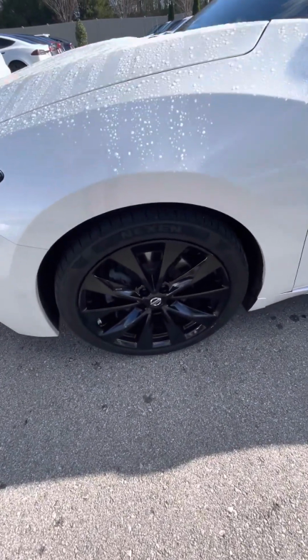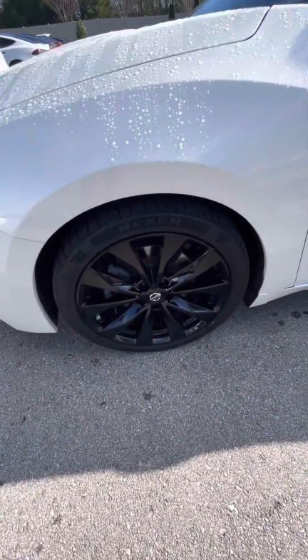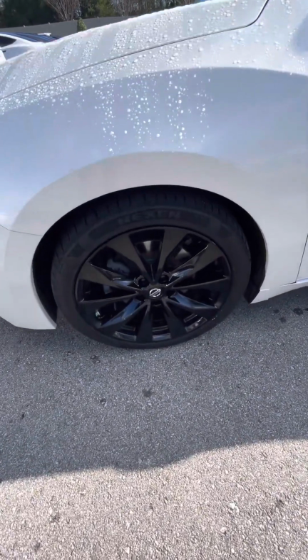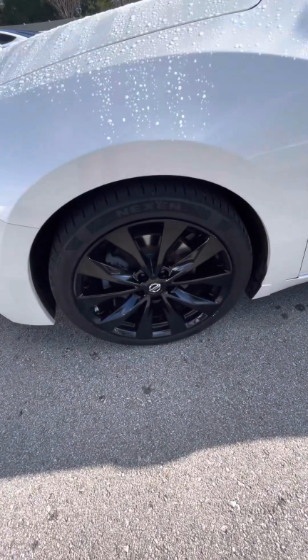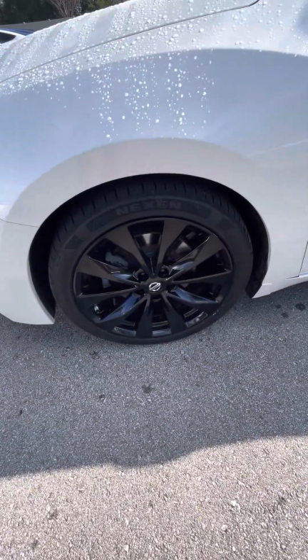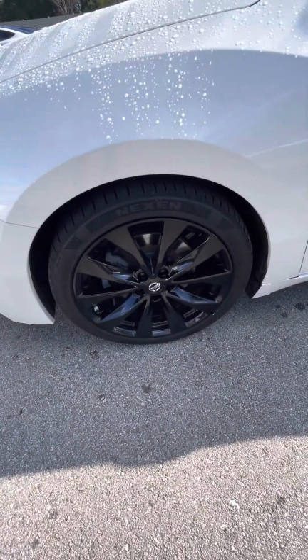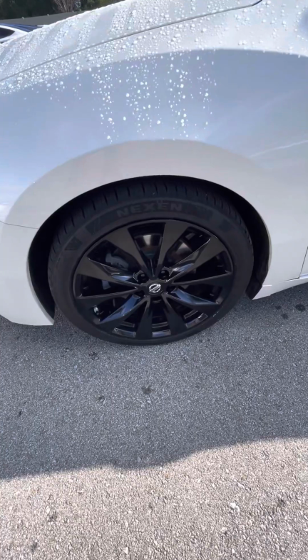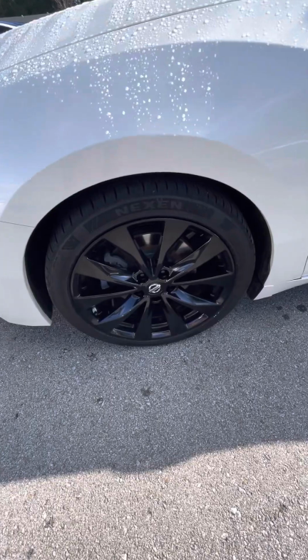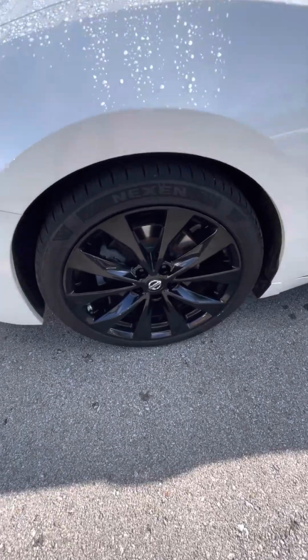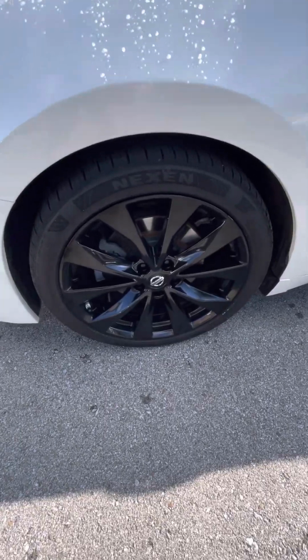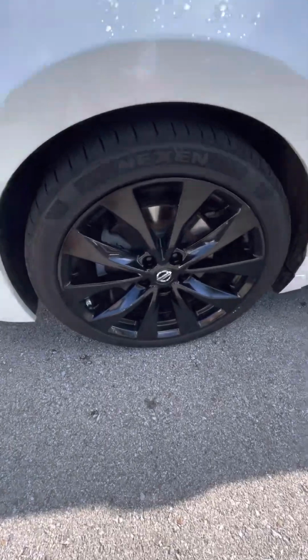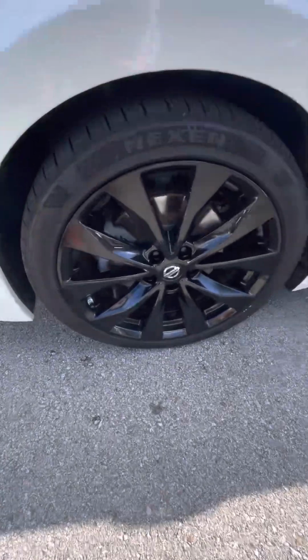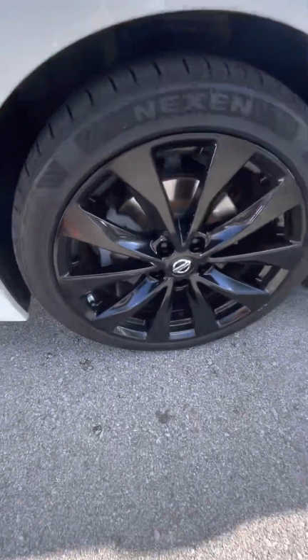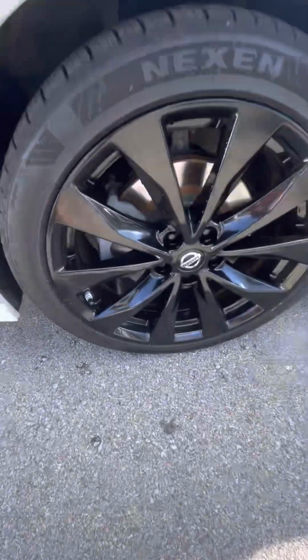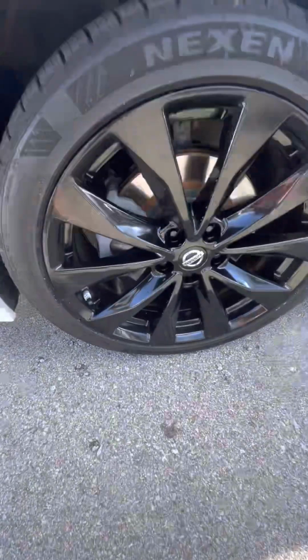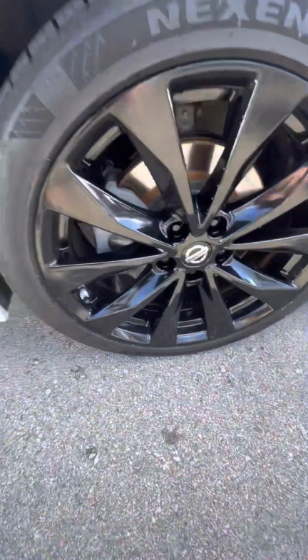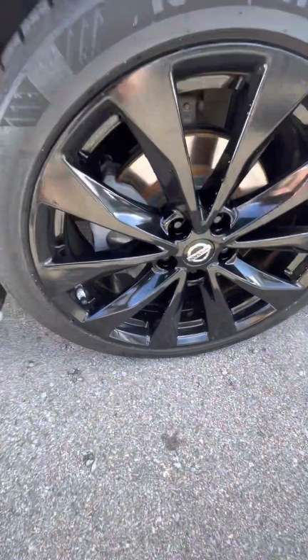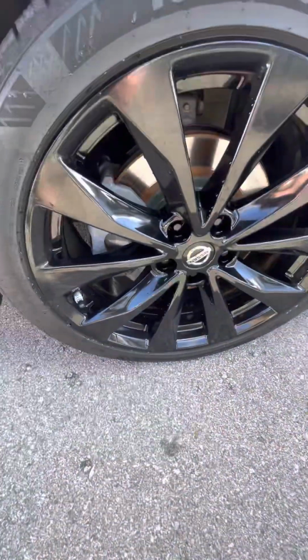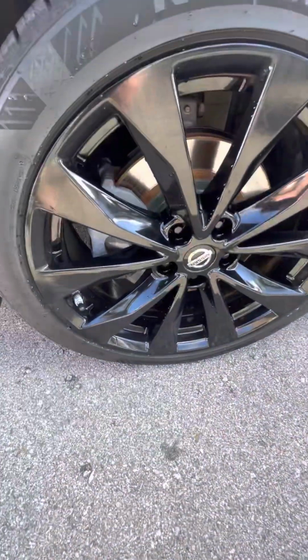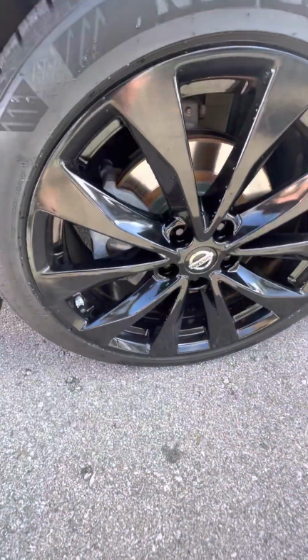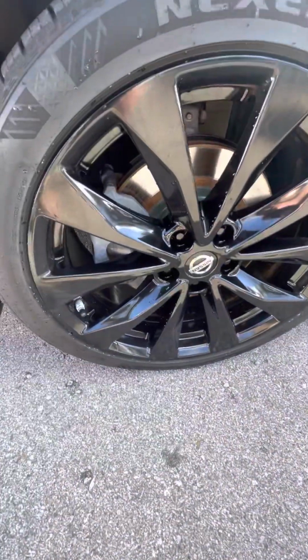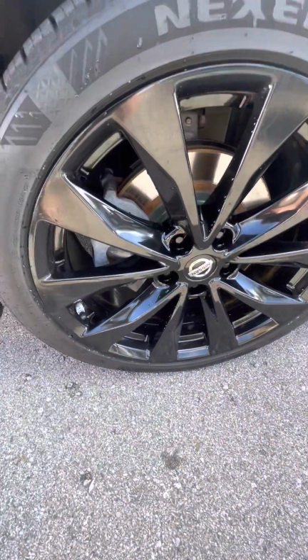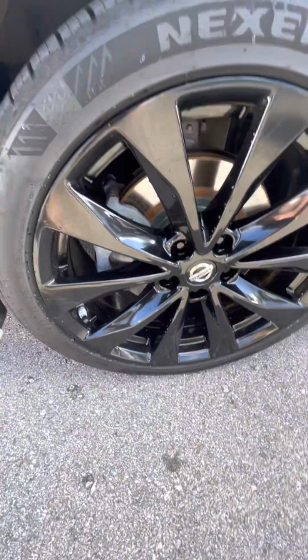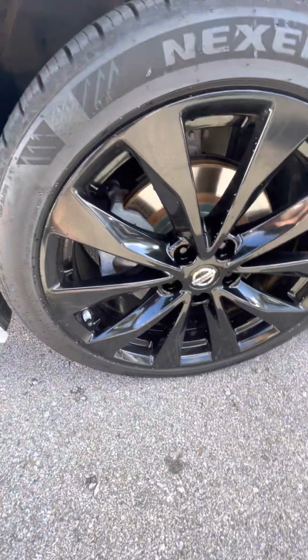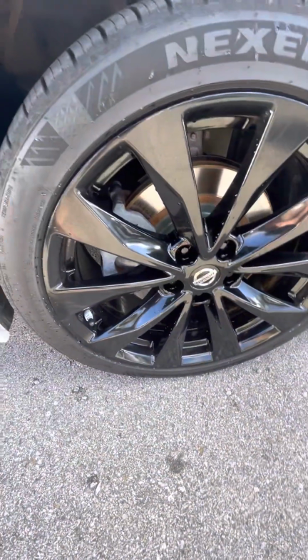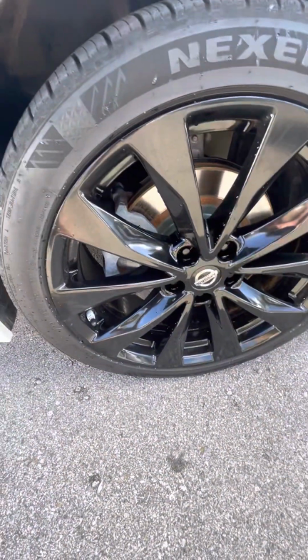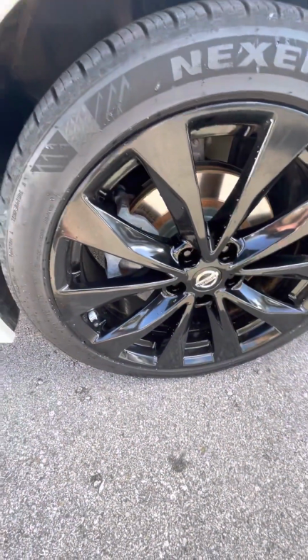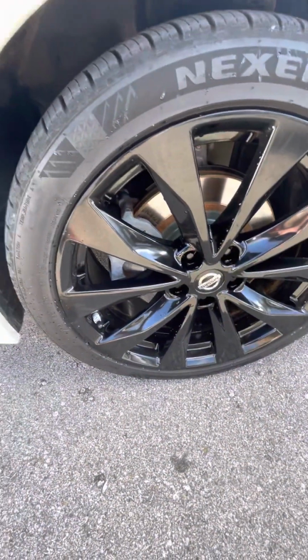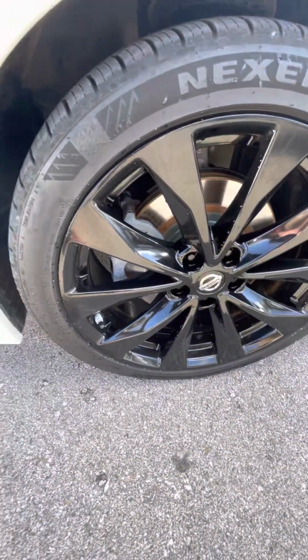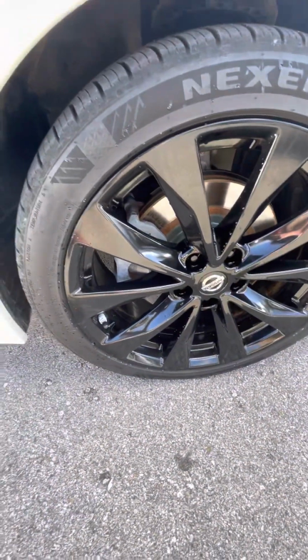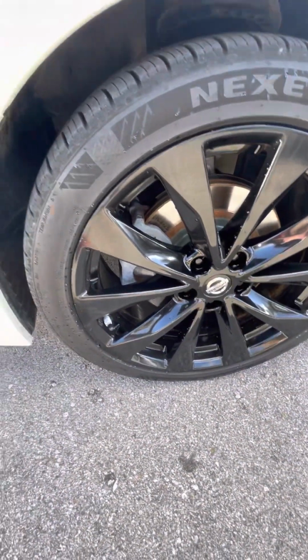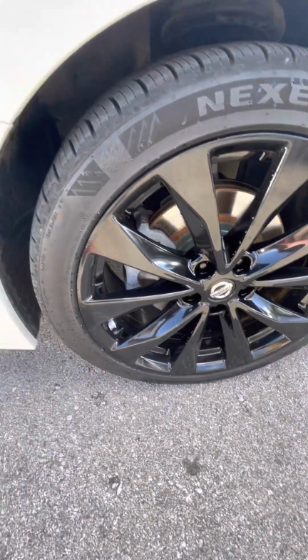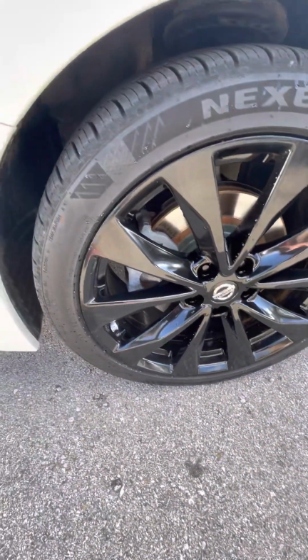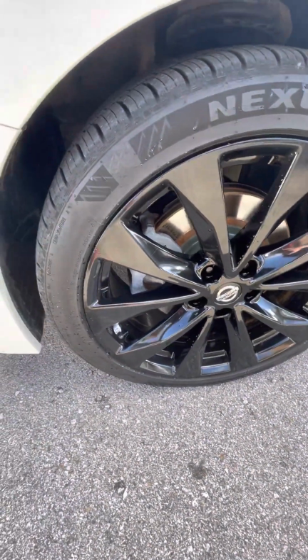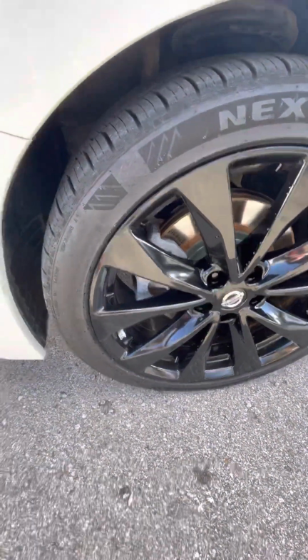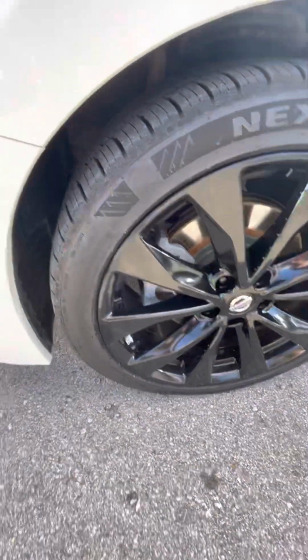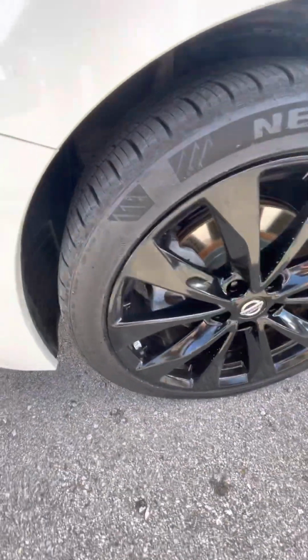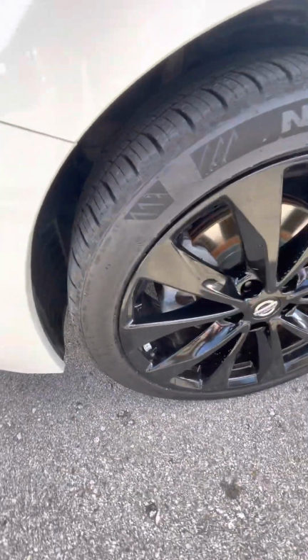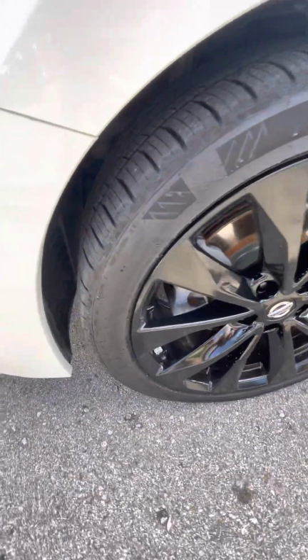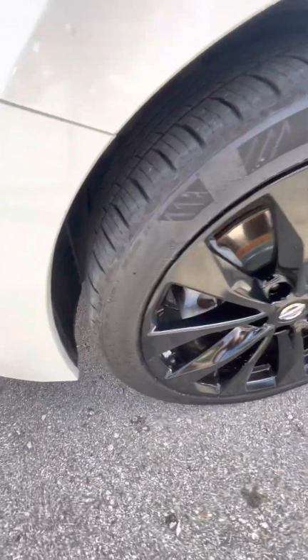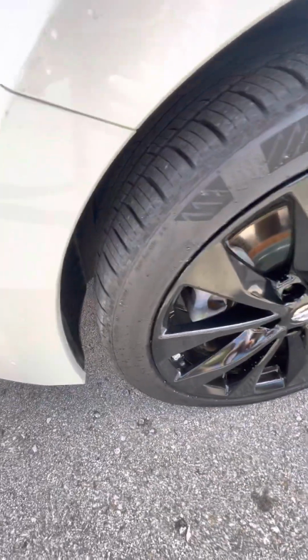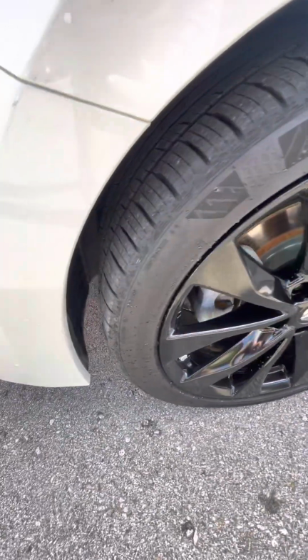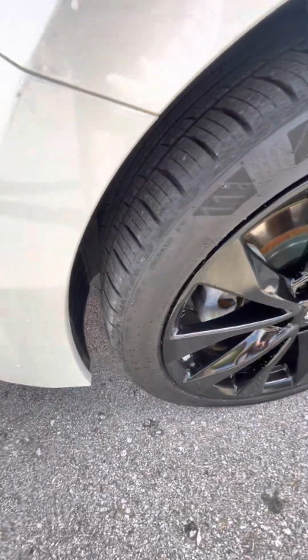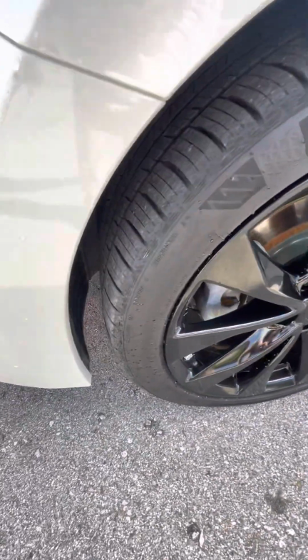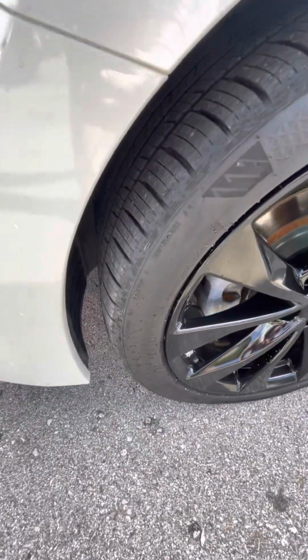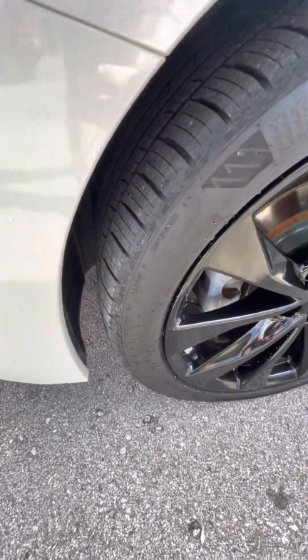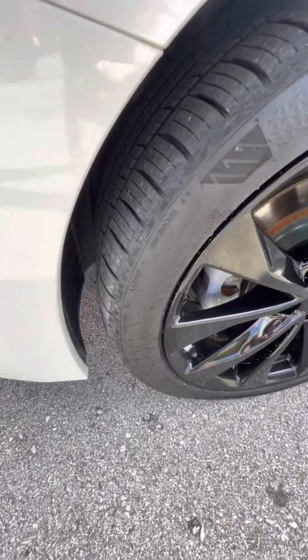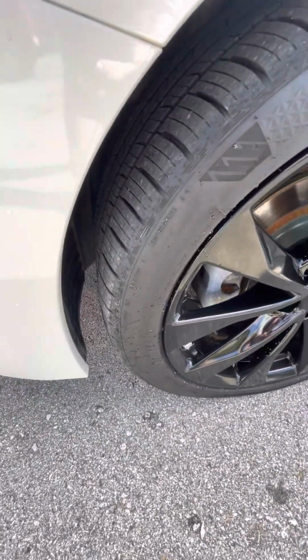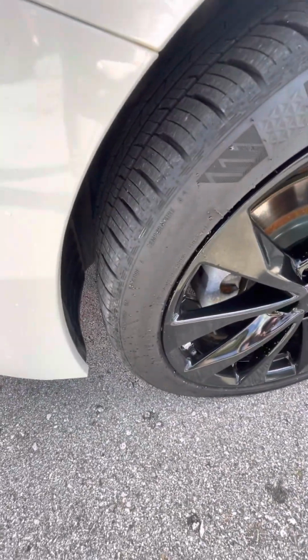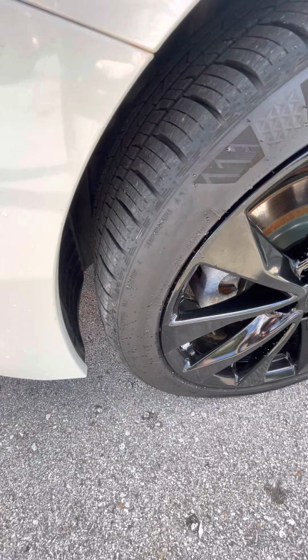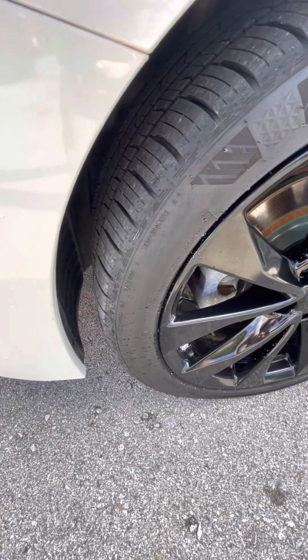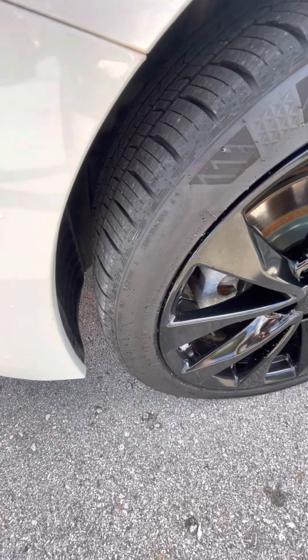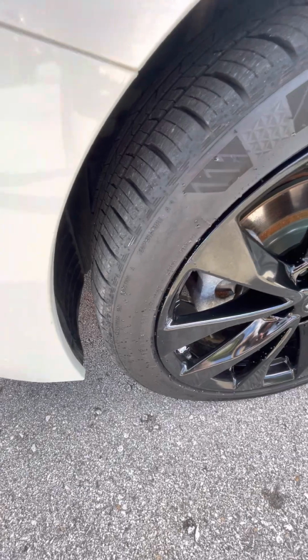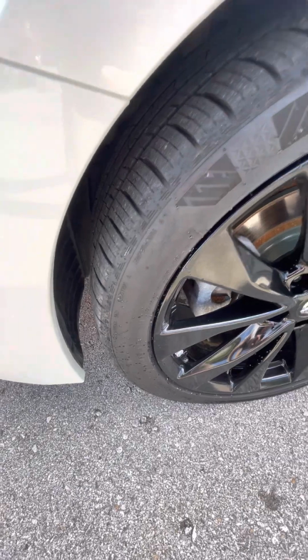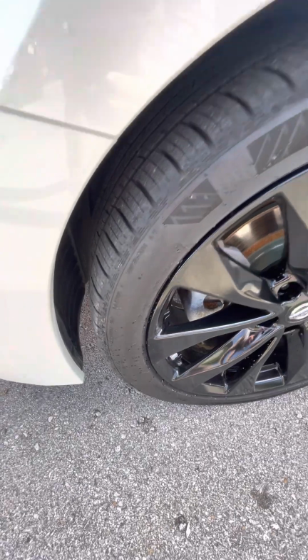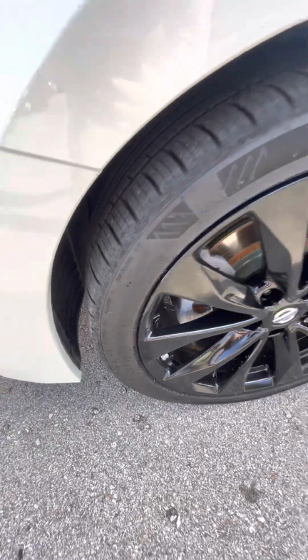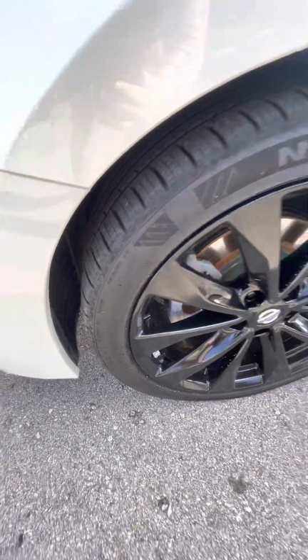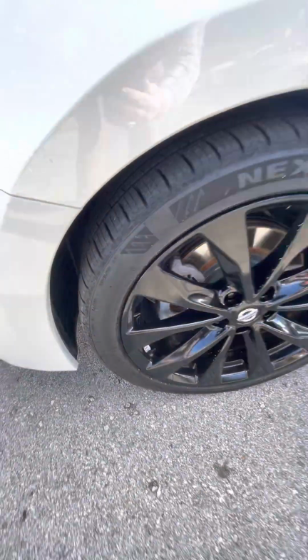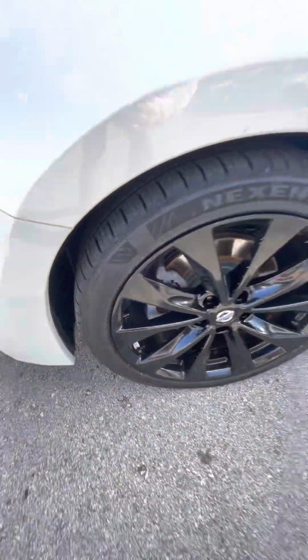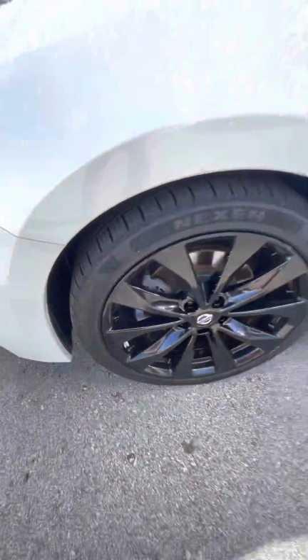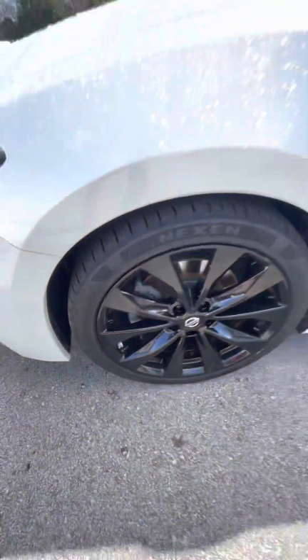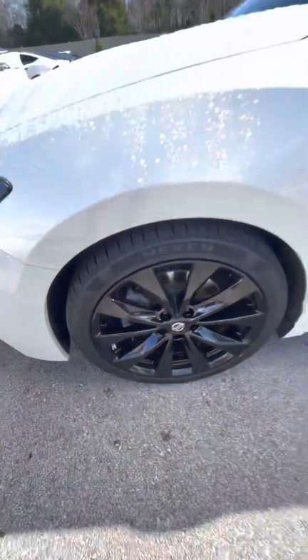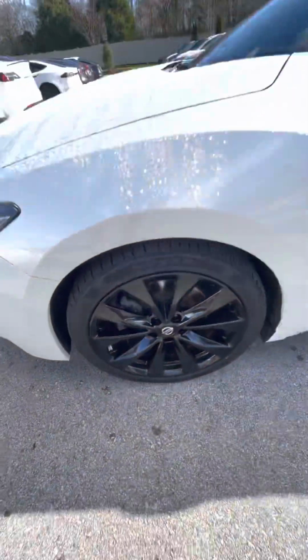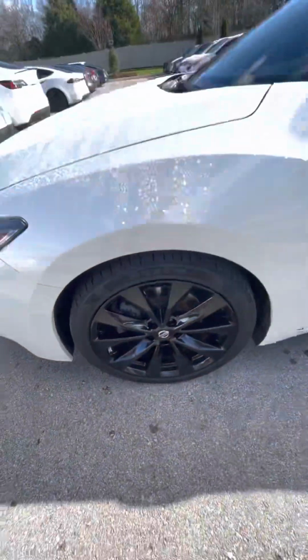Driver's side front fender looking good. Nice premium alloy black factory wheels in good condition, and the front tires are in good condition as well.